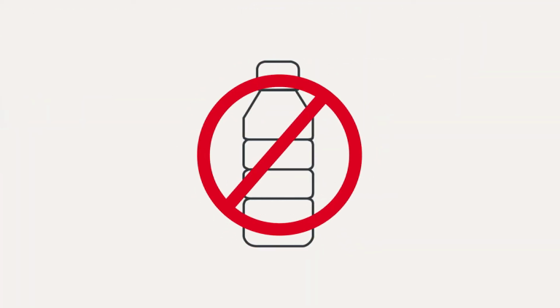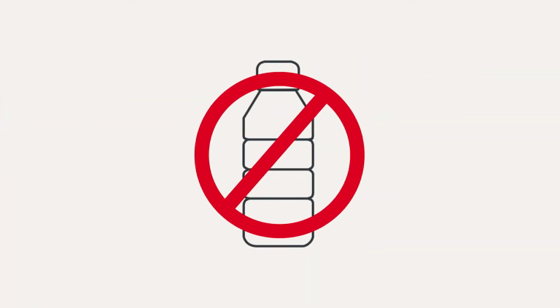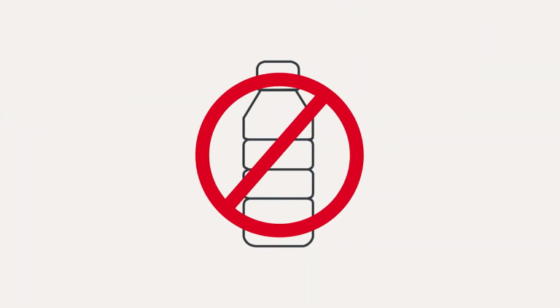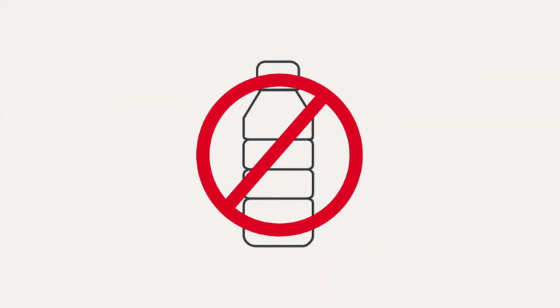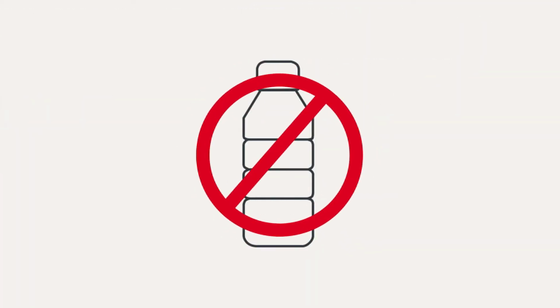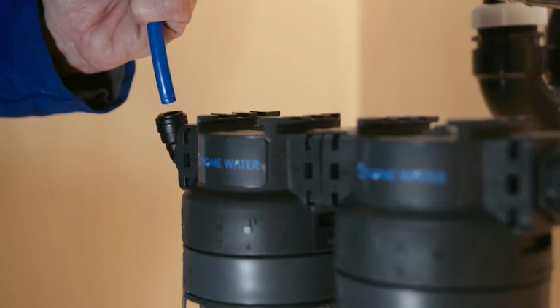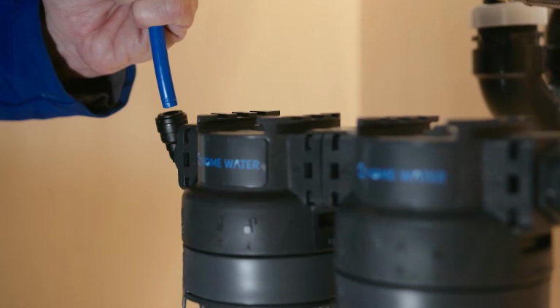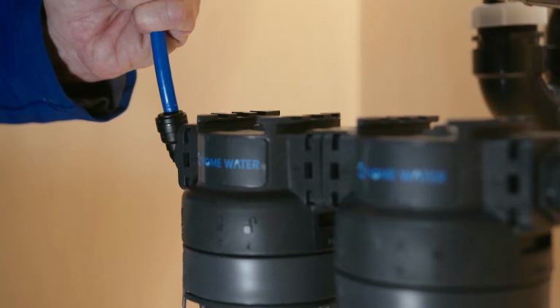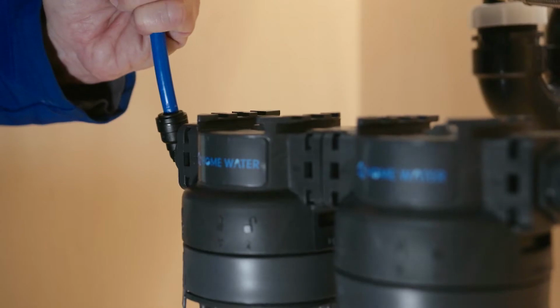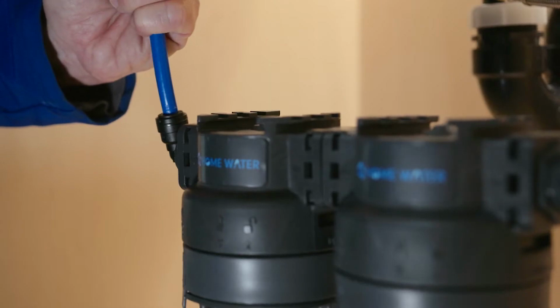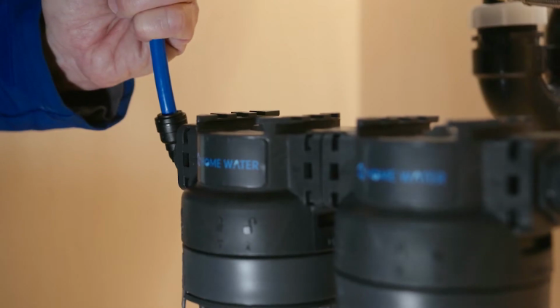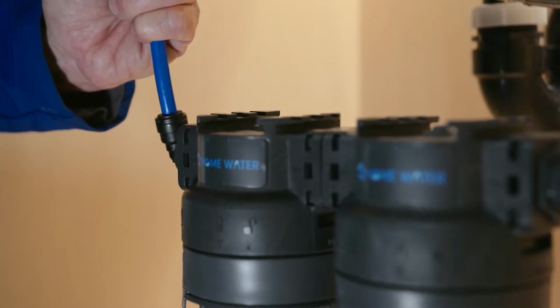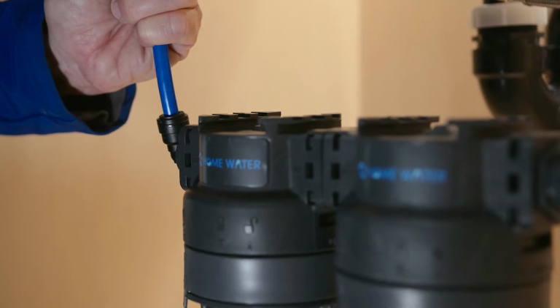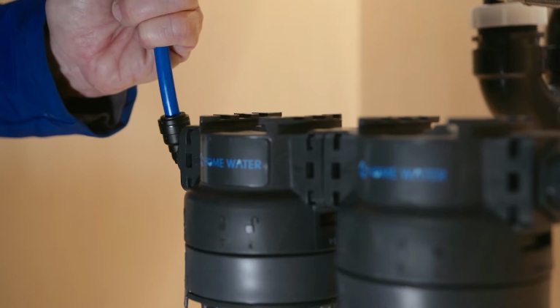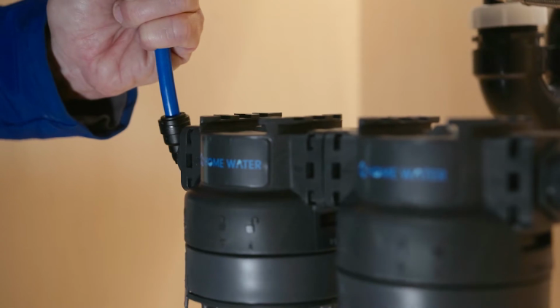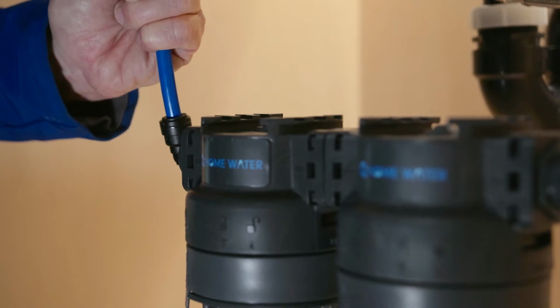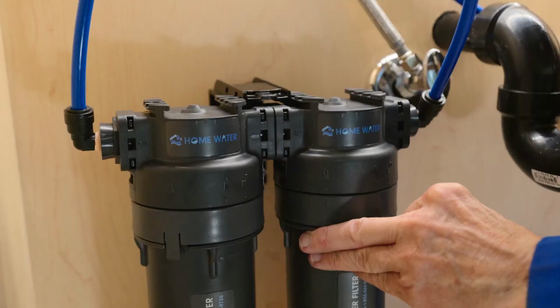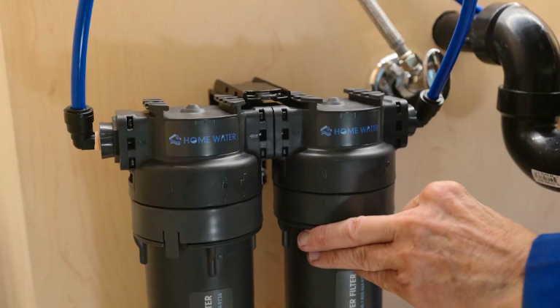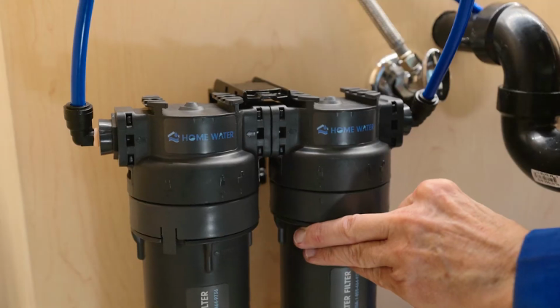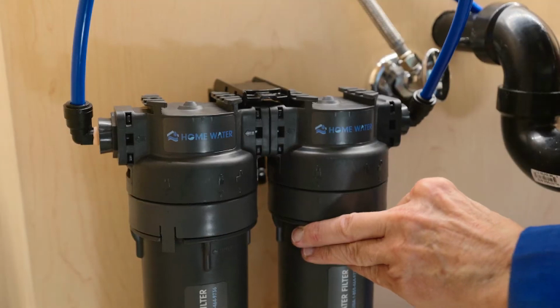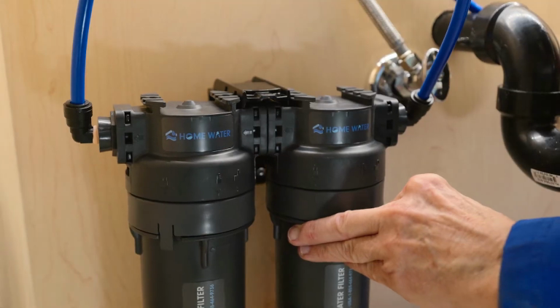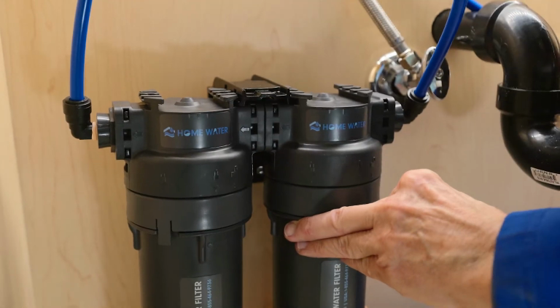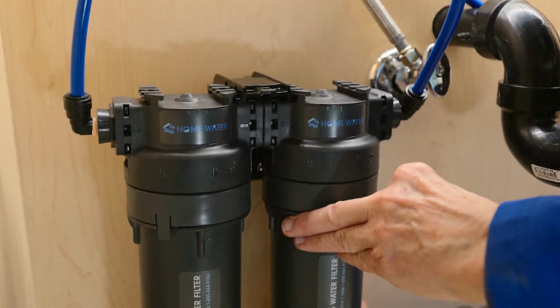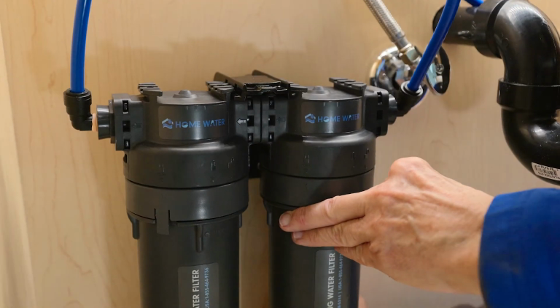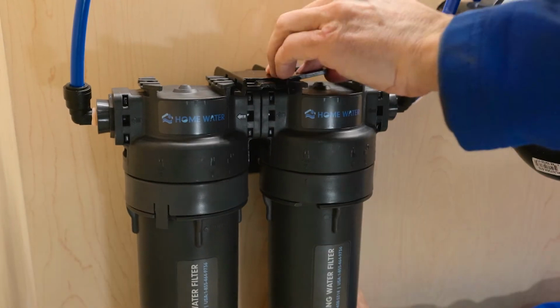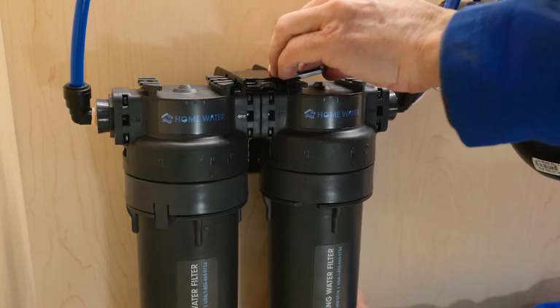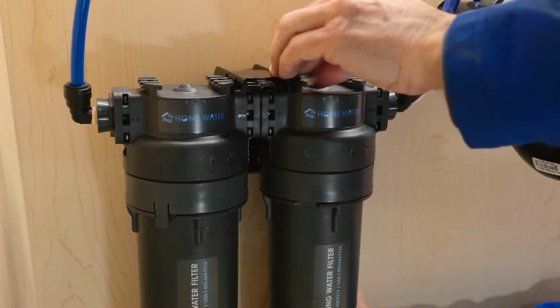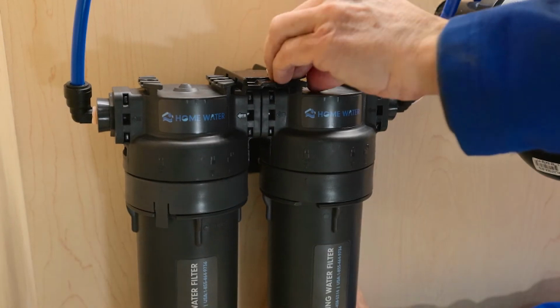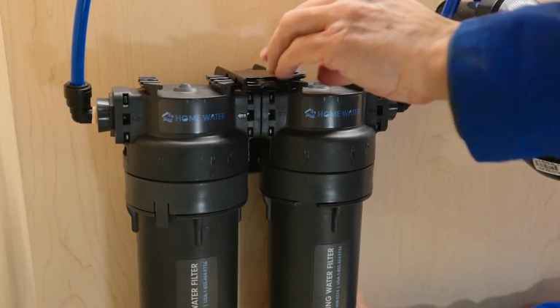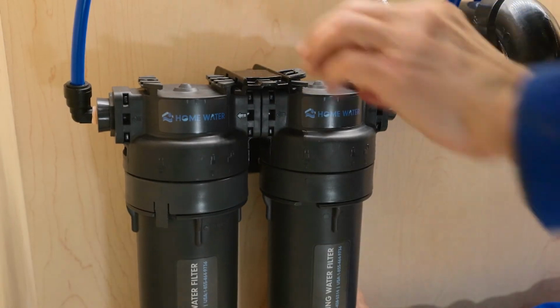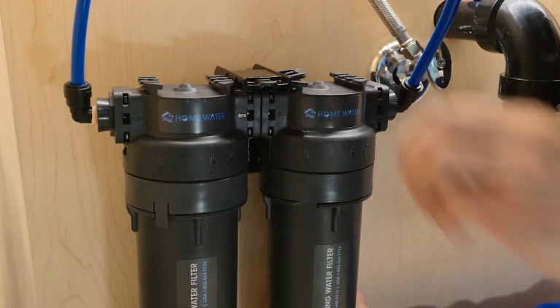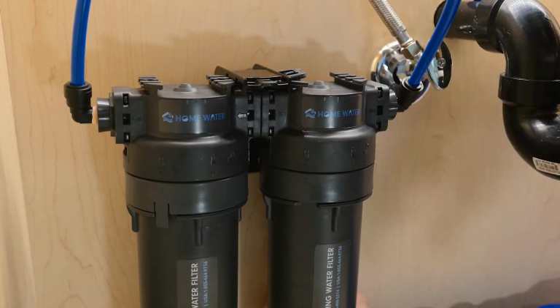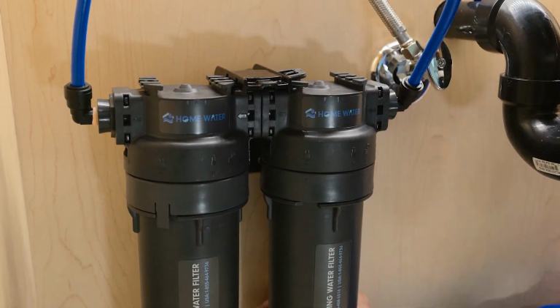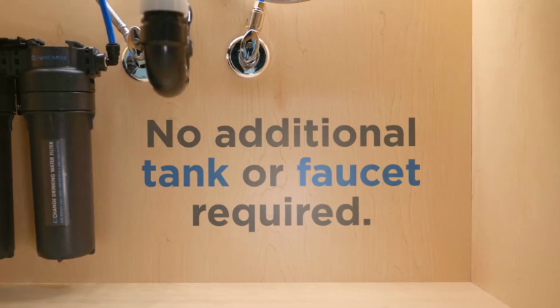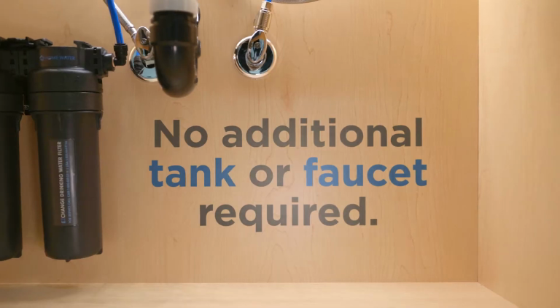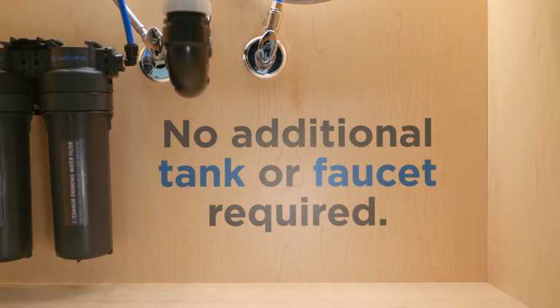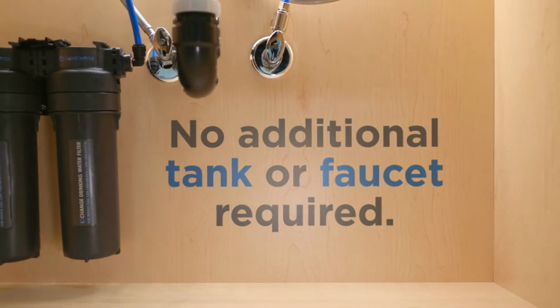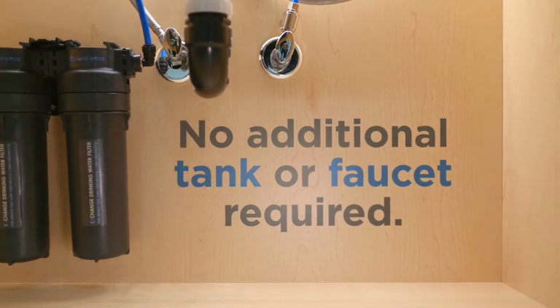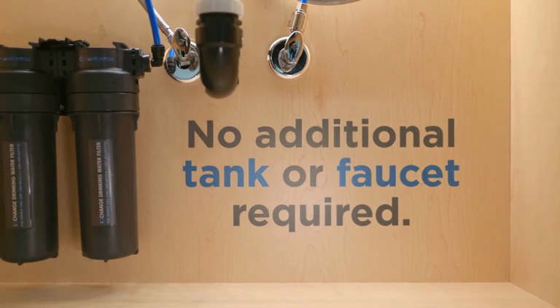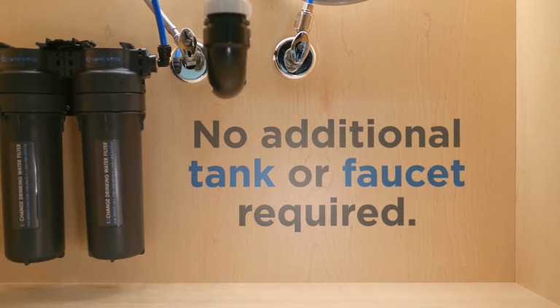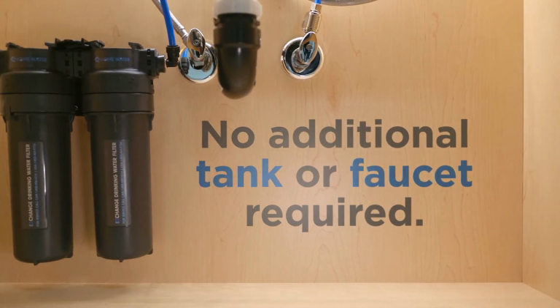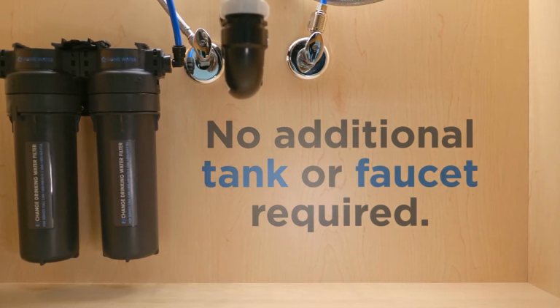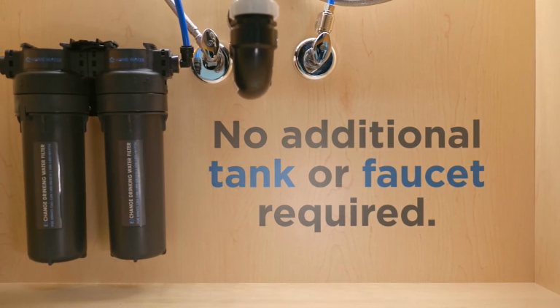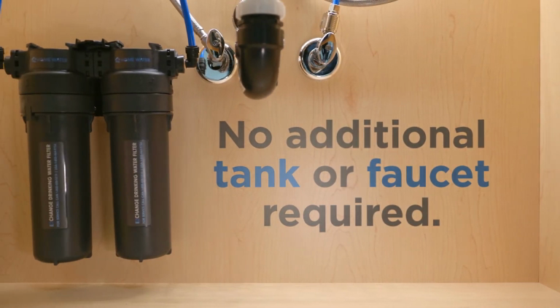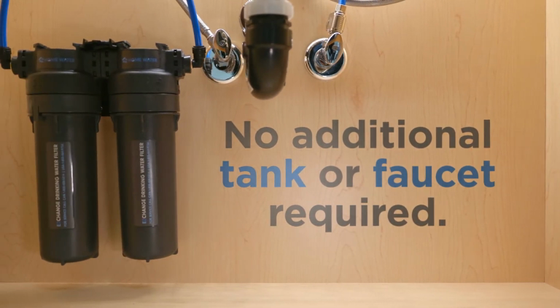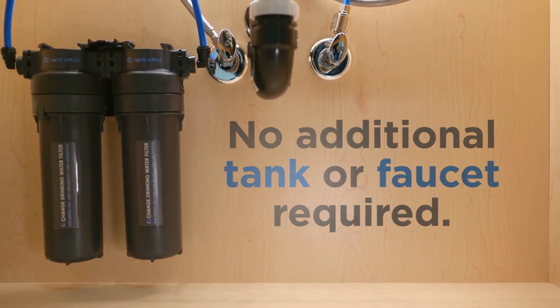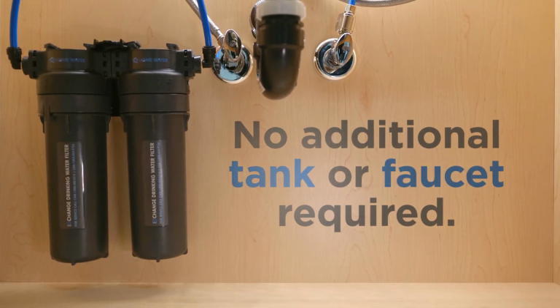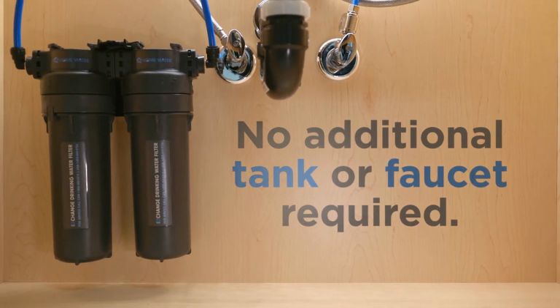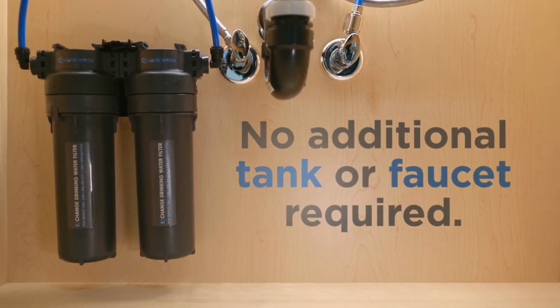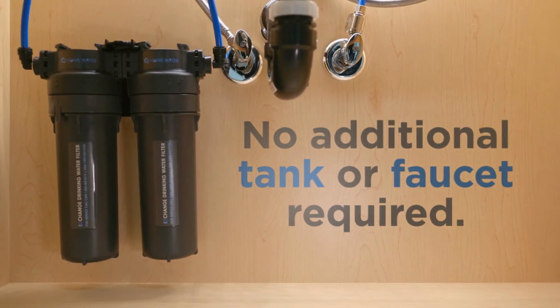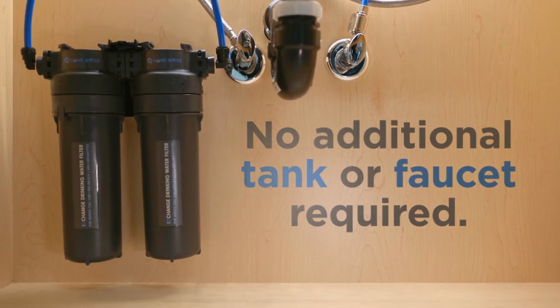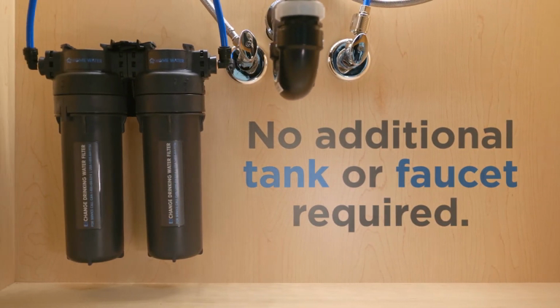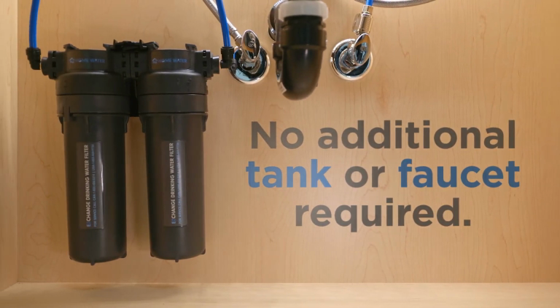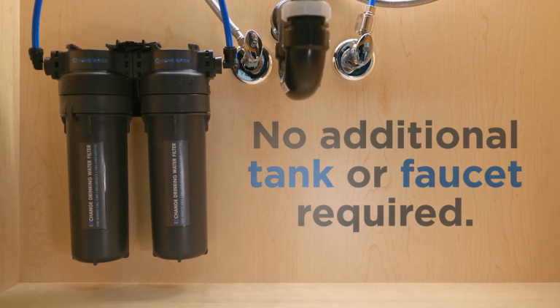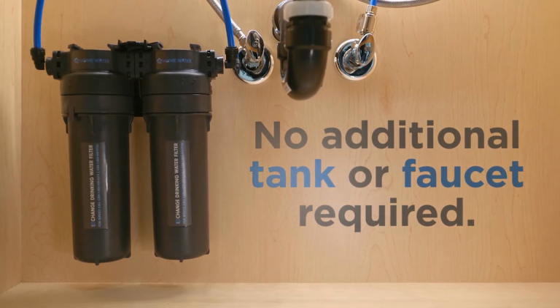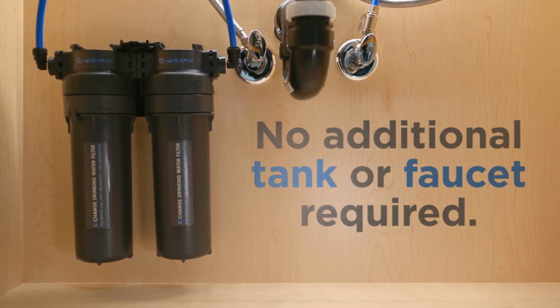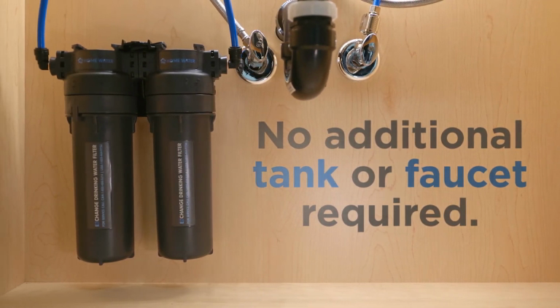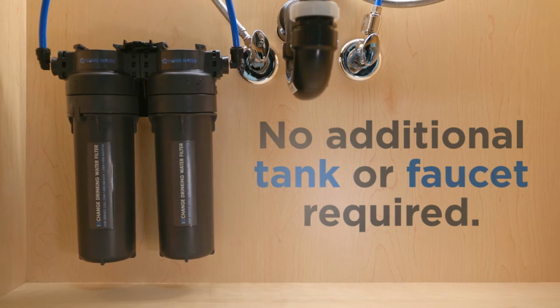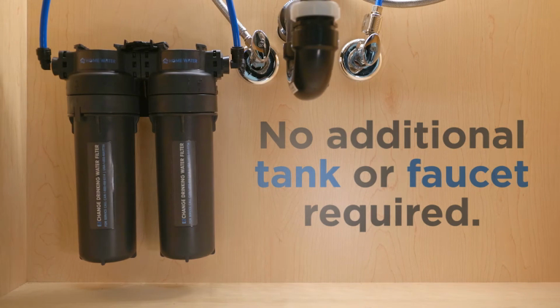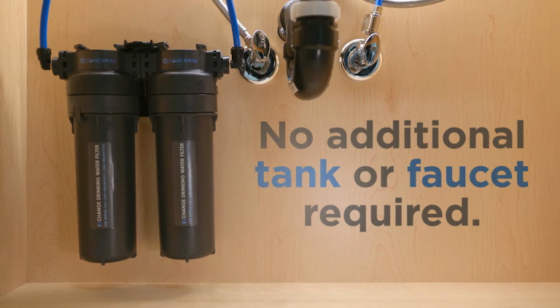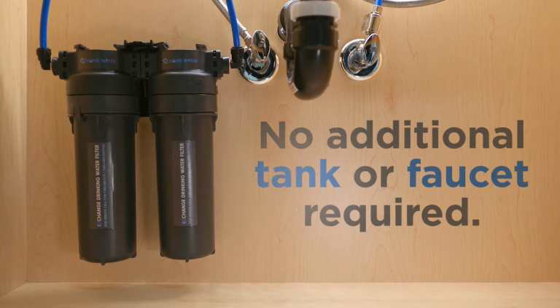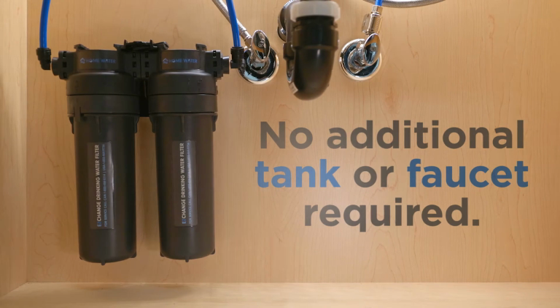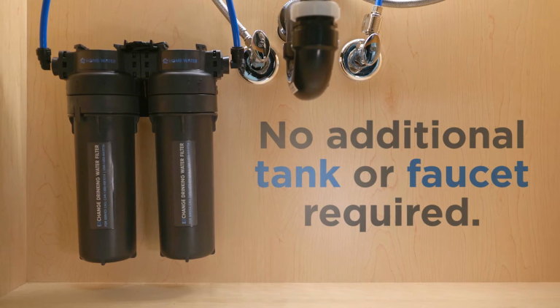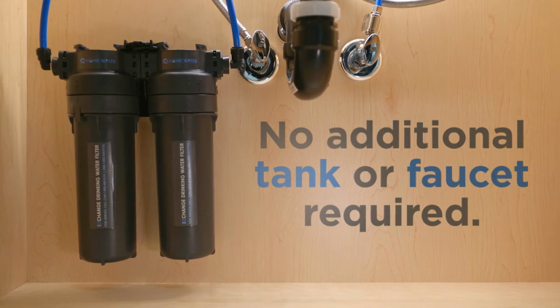It connects directly to your under-counter plumbing and installs in just a few steps — no additional tank or faucet required.